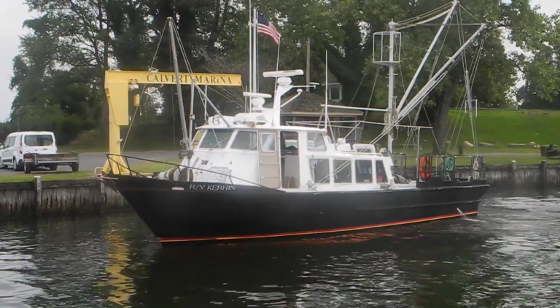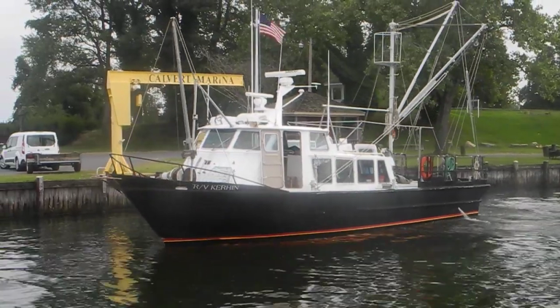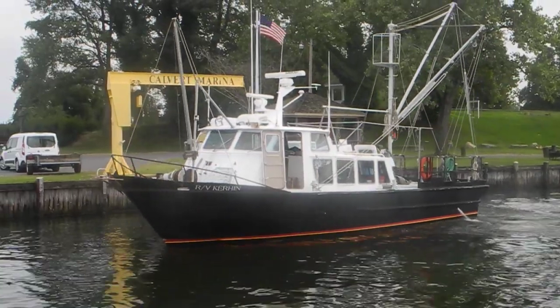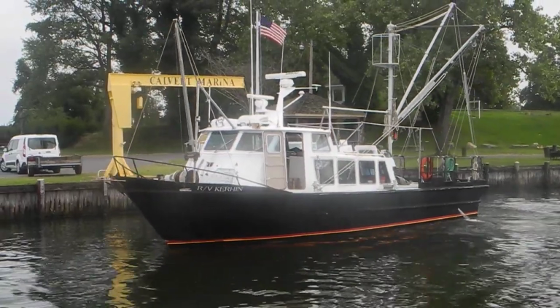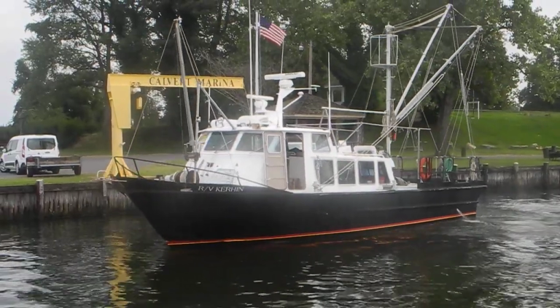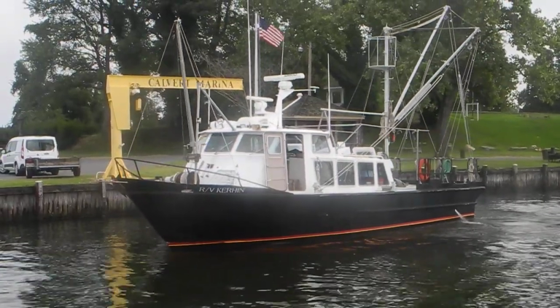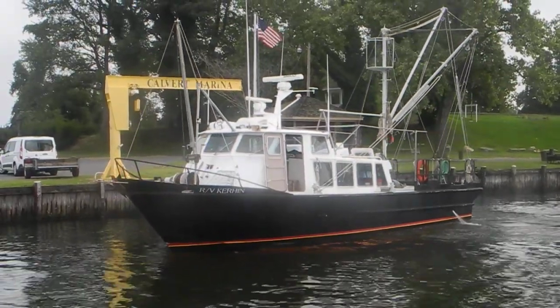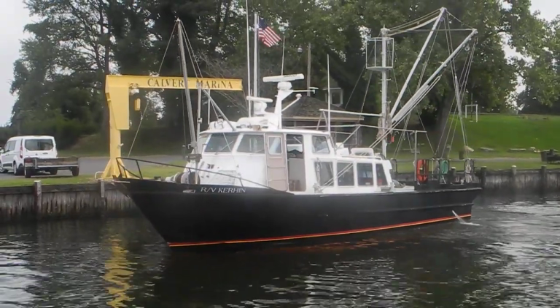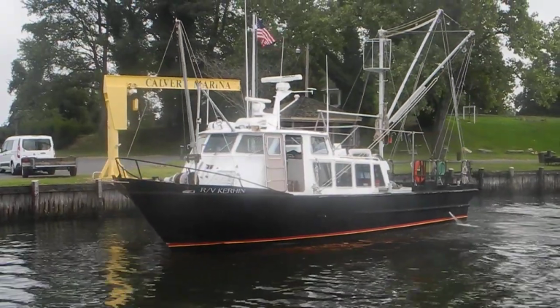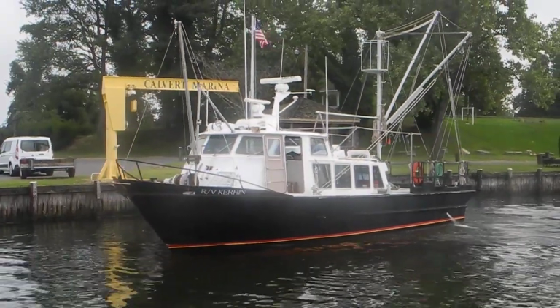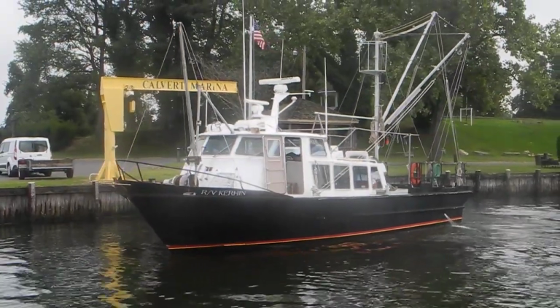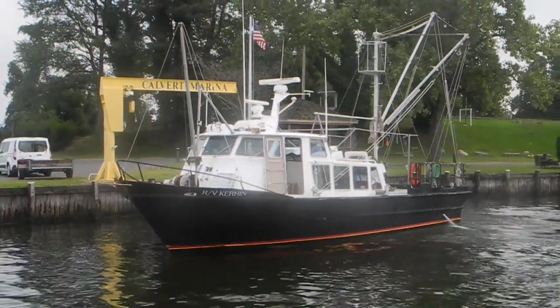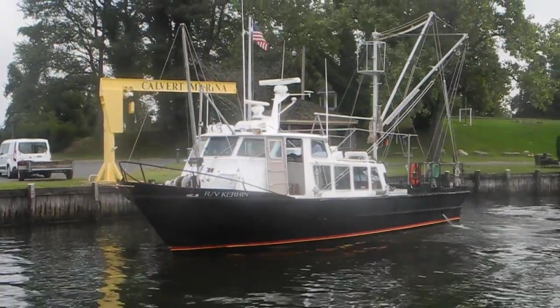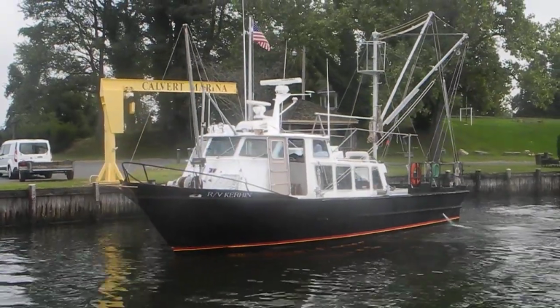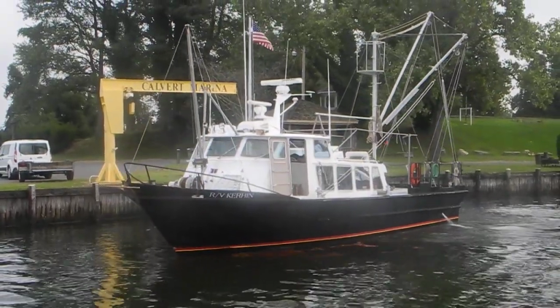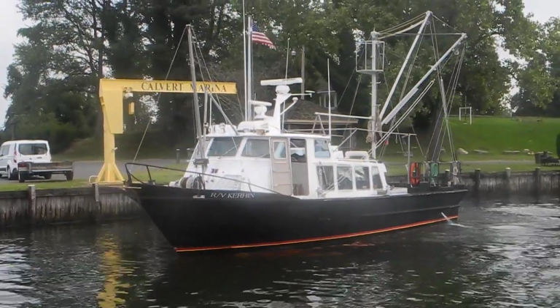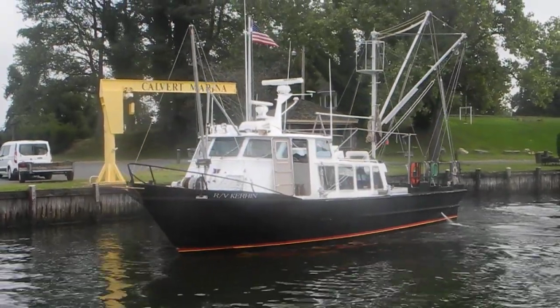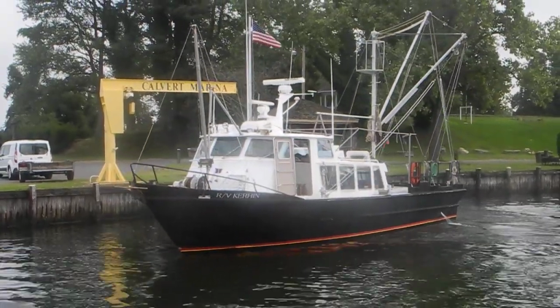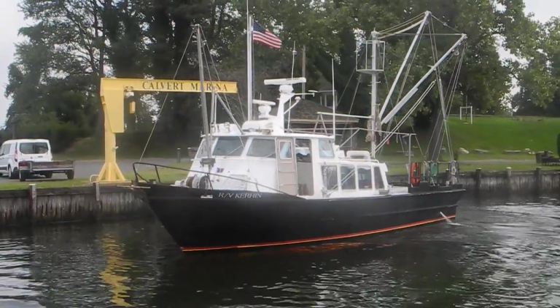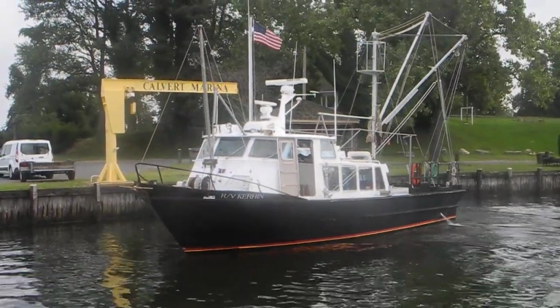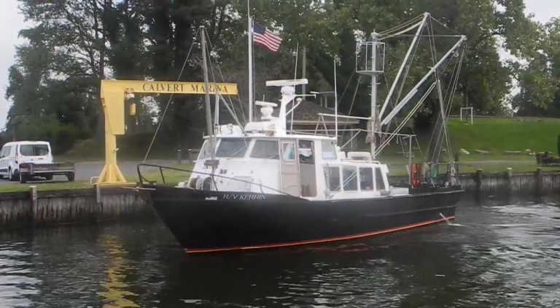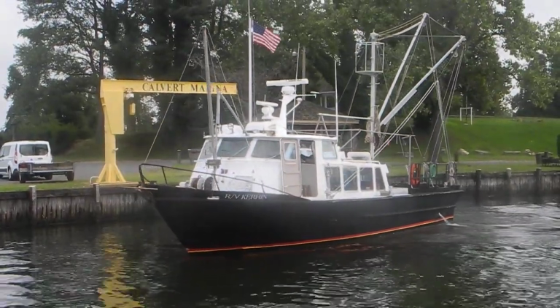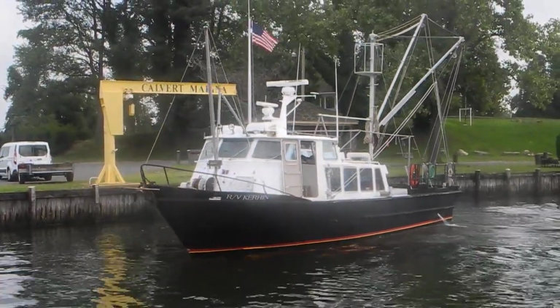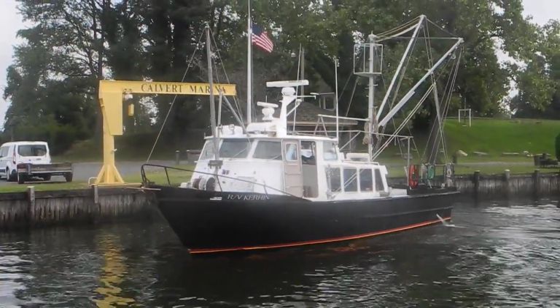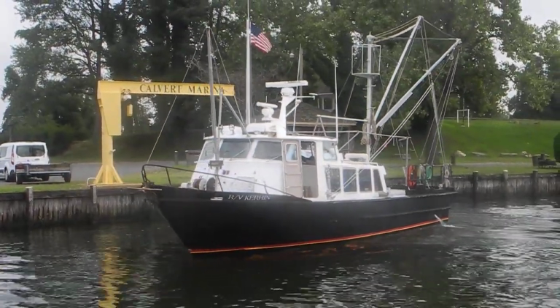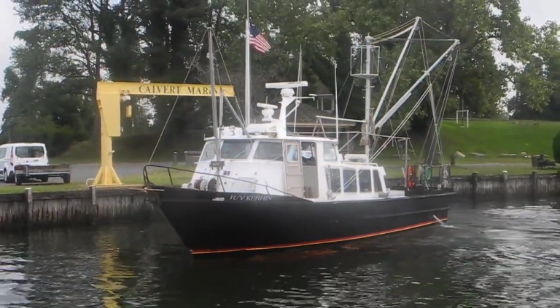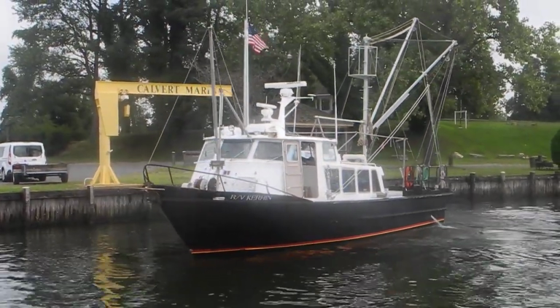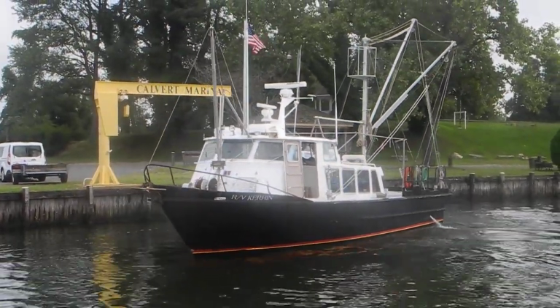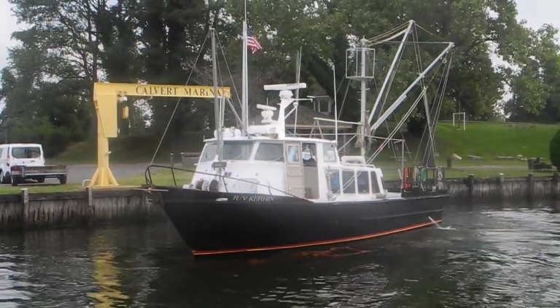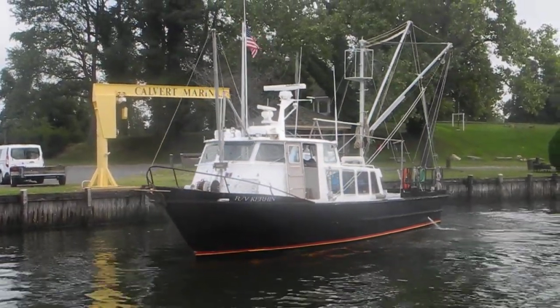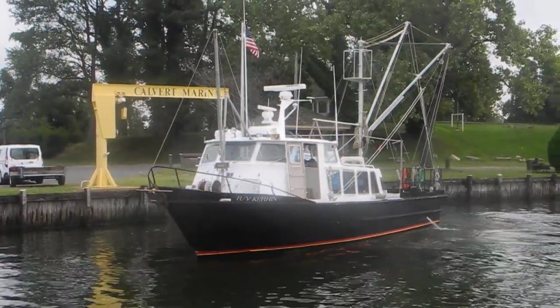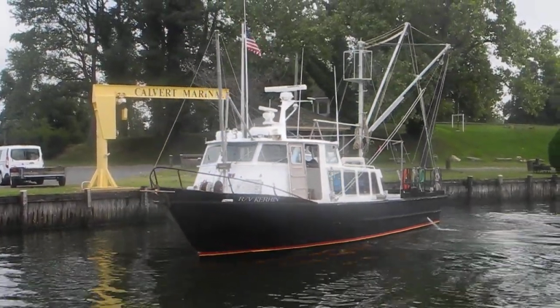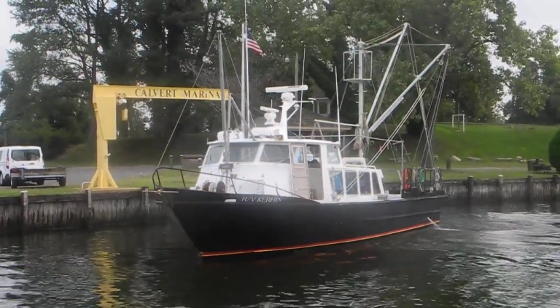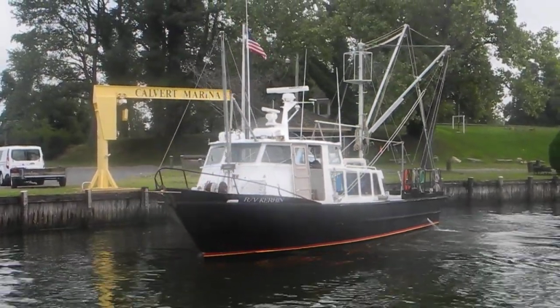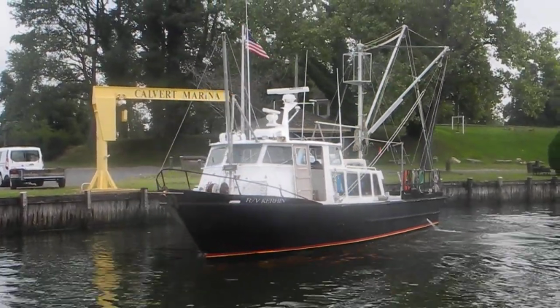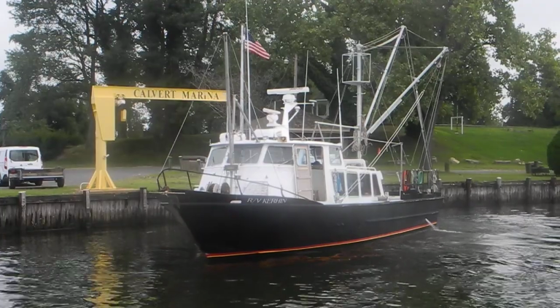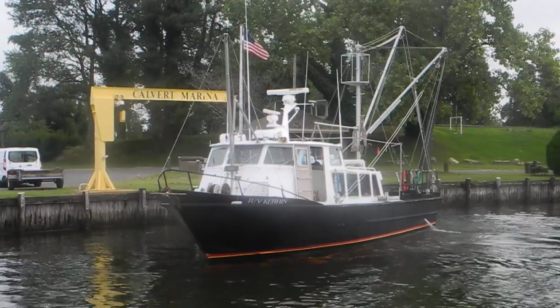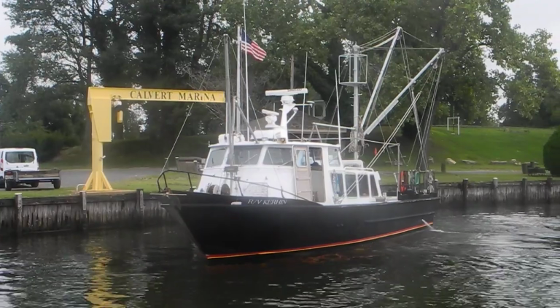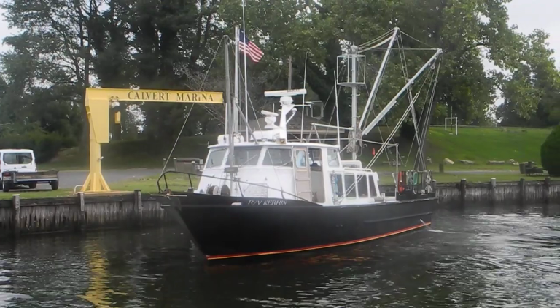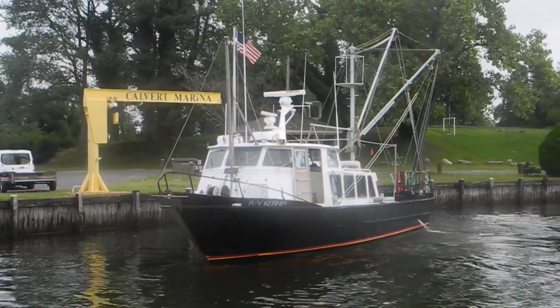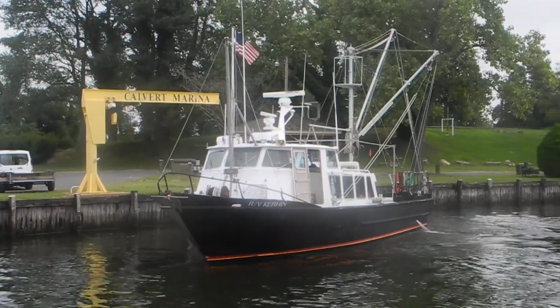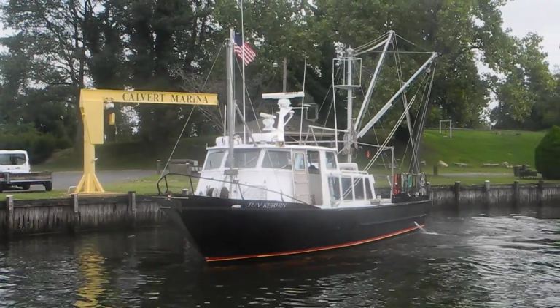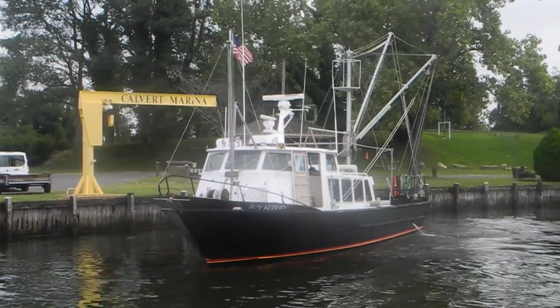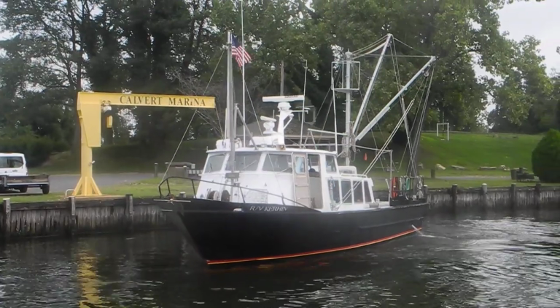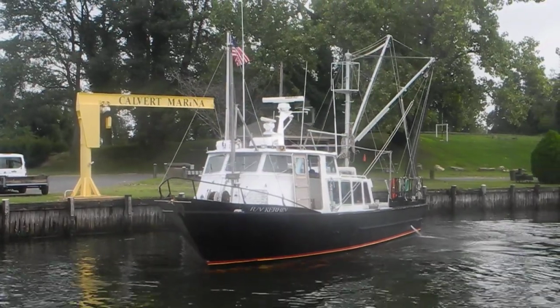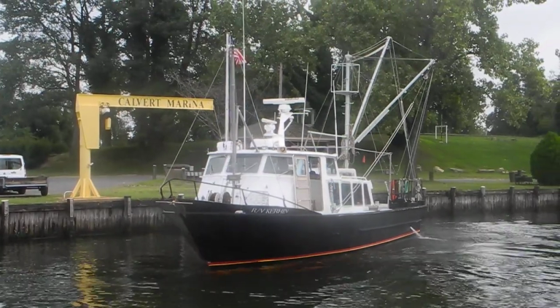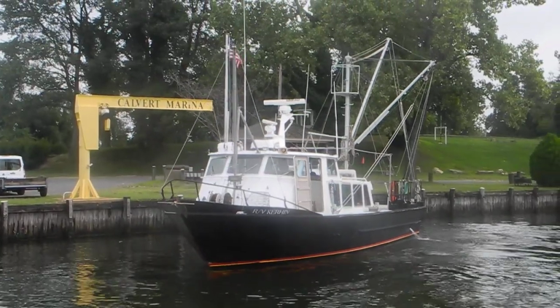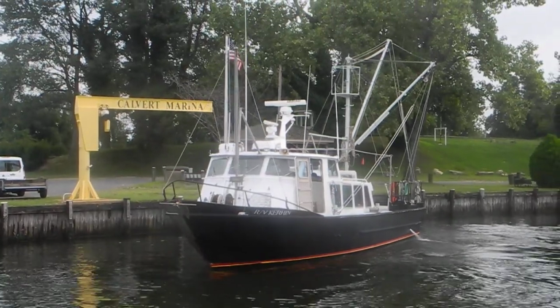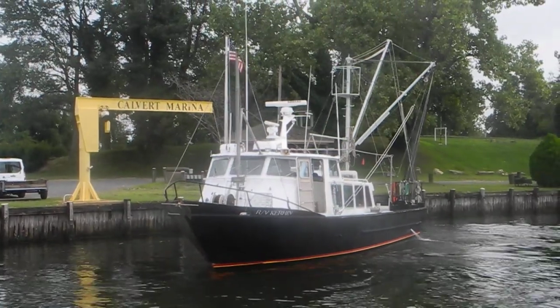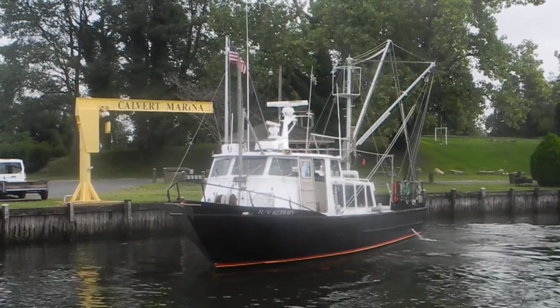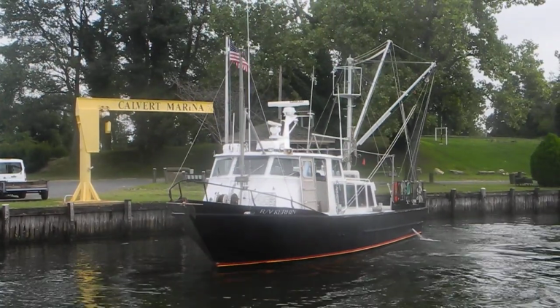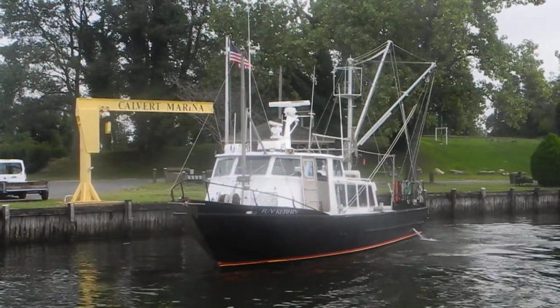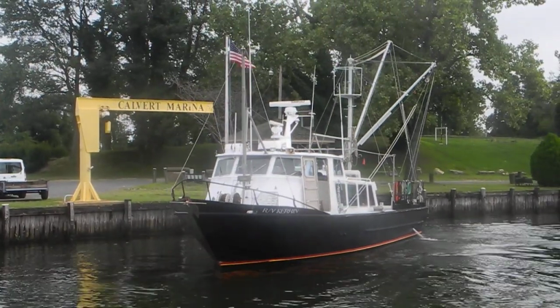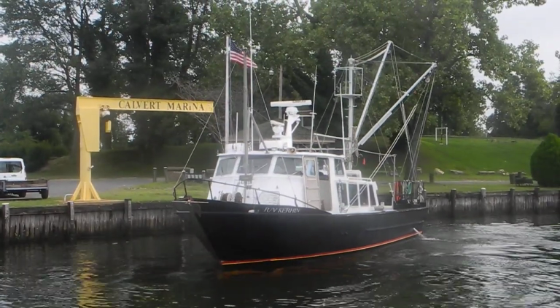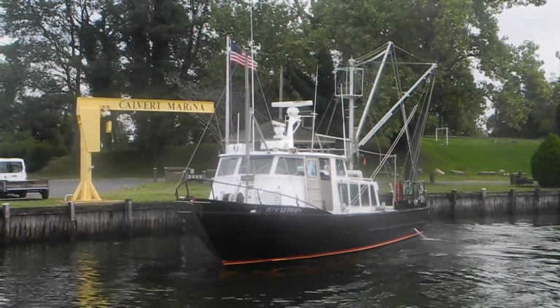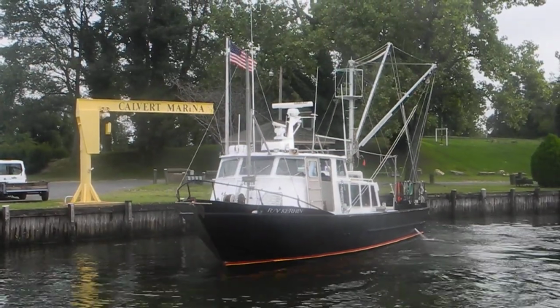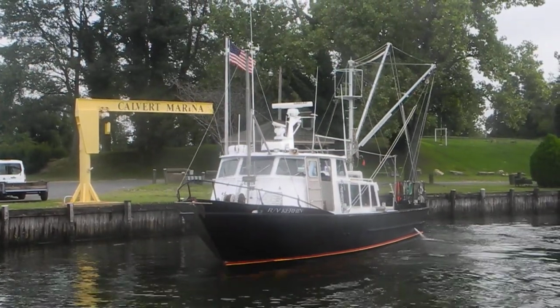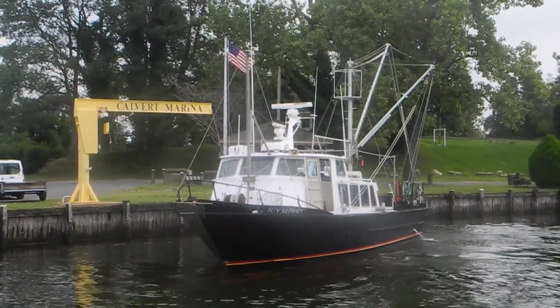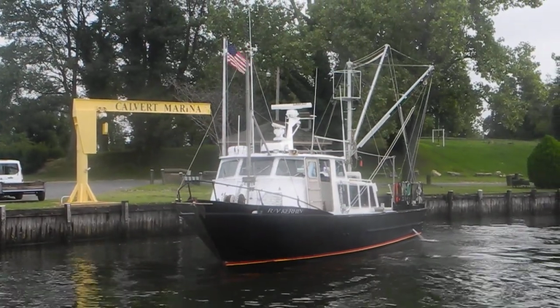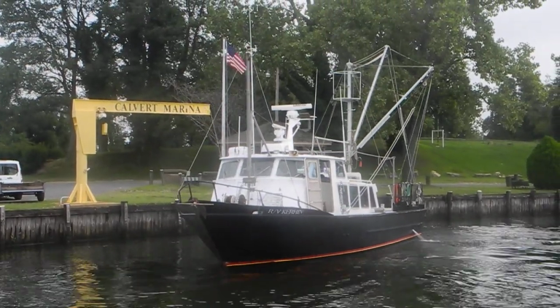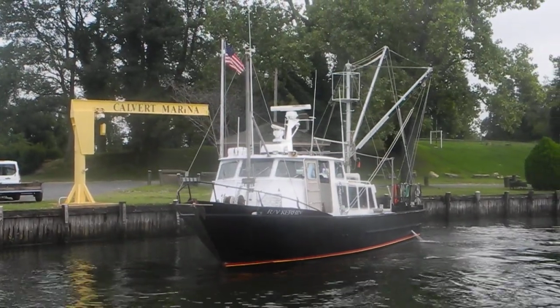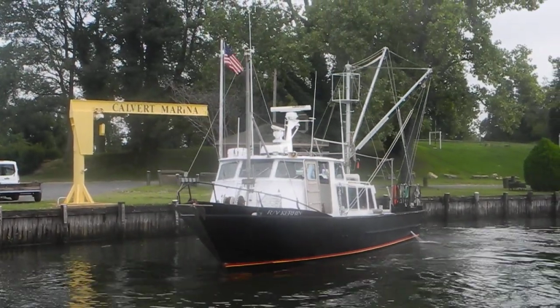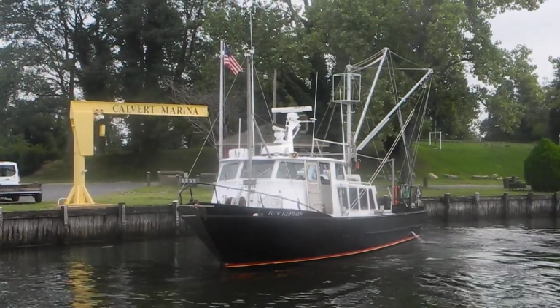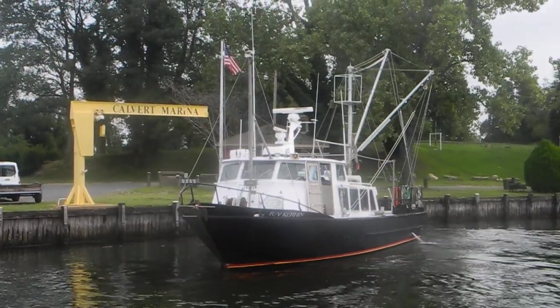Calvert Marina, Solomons, Maryland, looking at this research vessel, former crewboat from Louisiana.